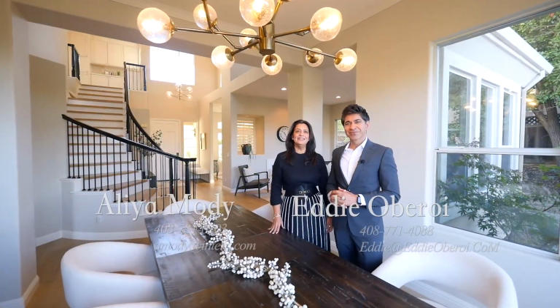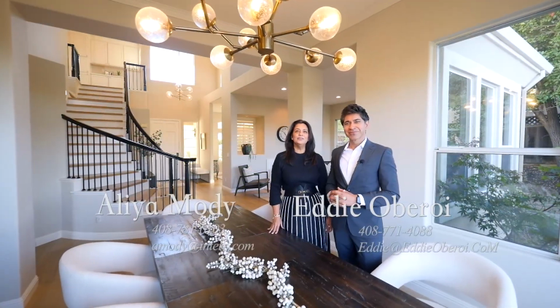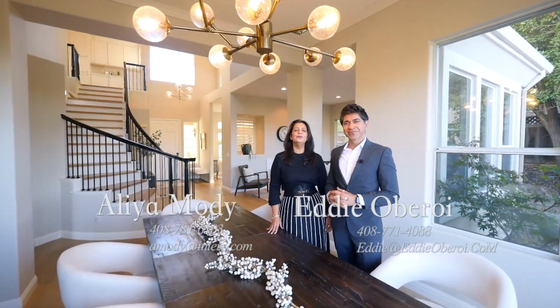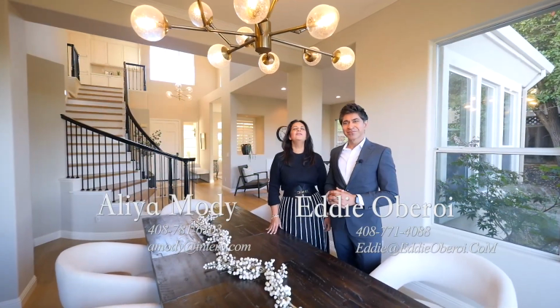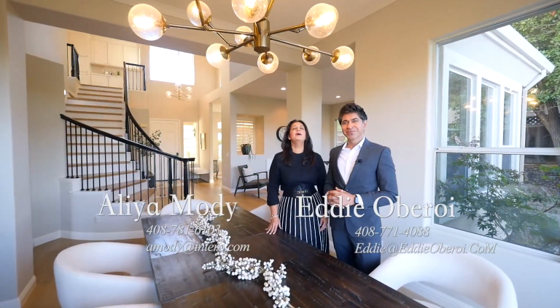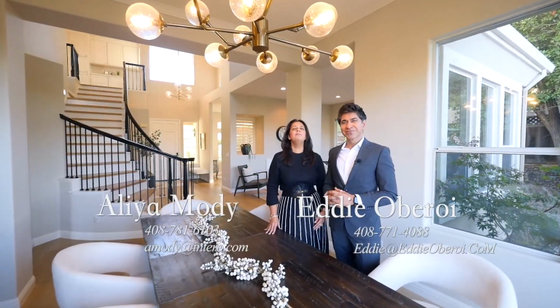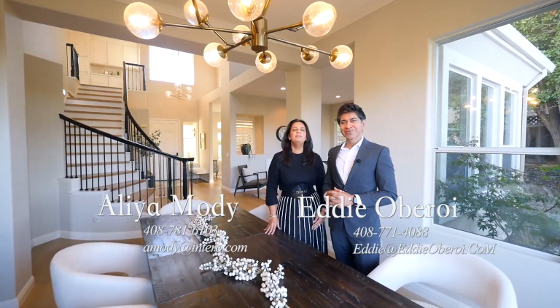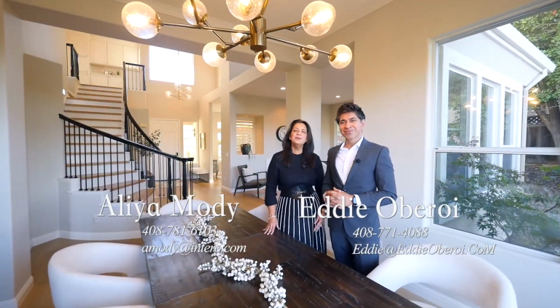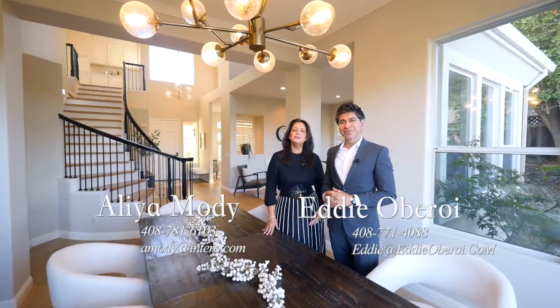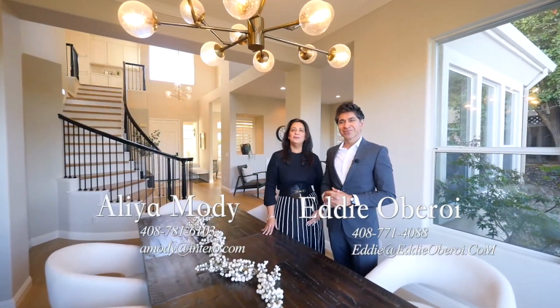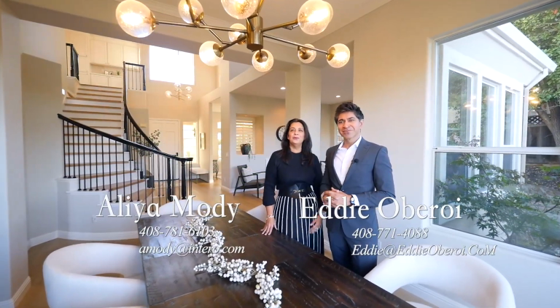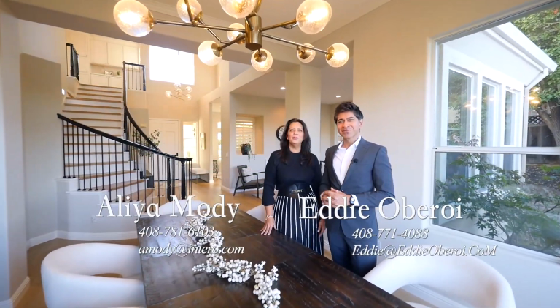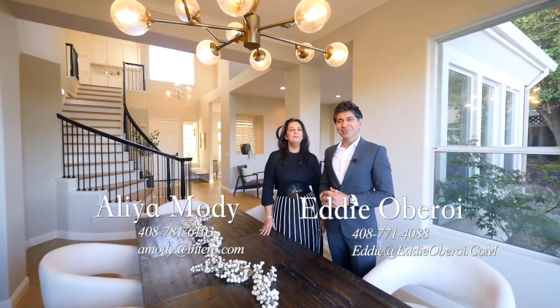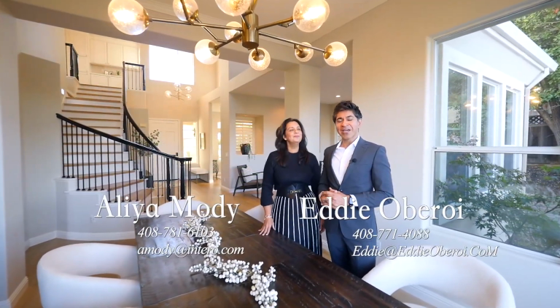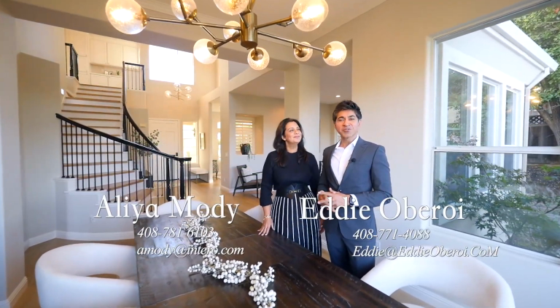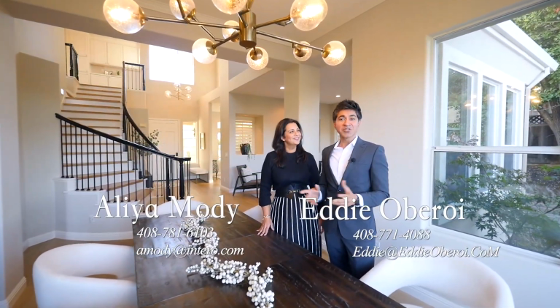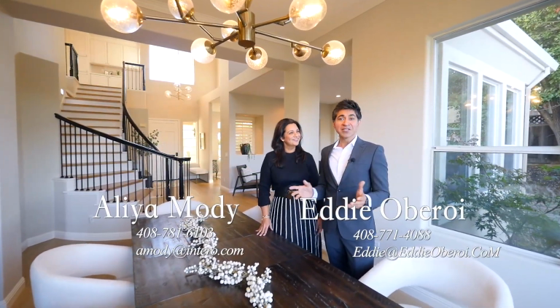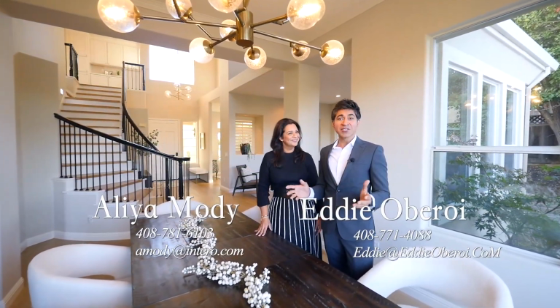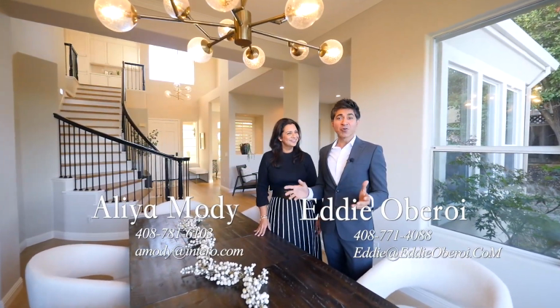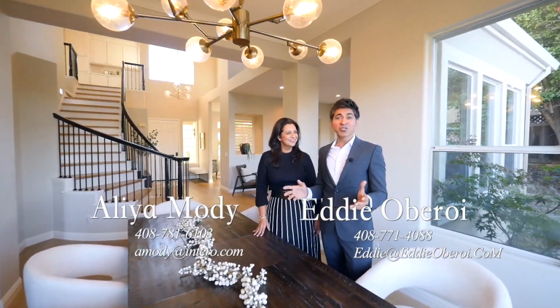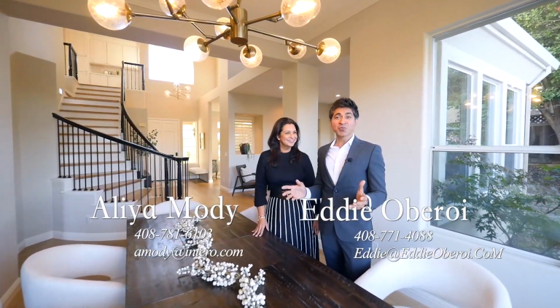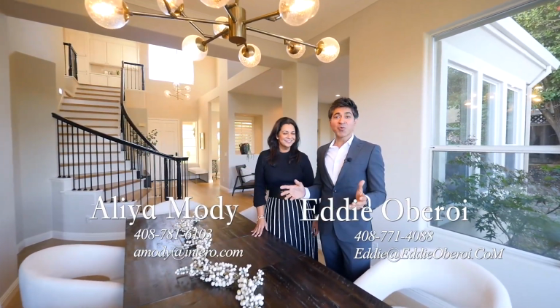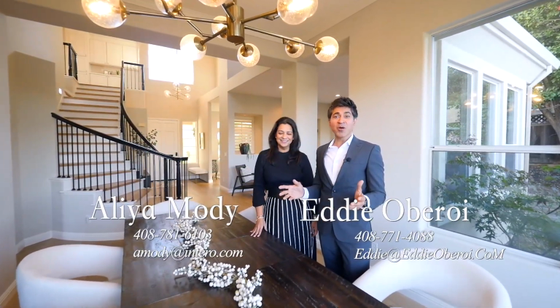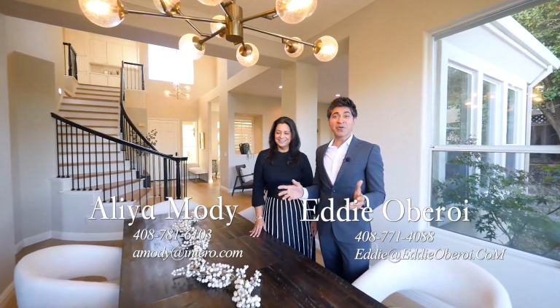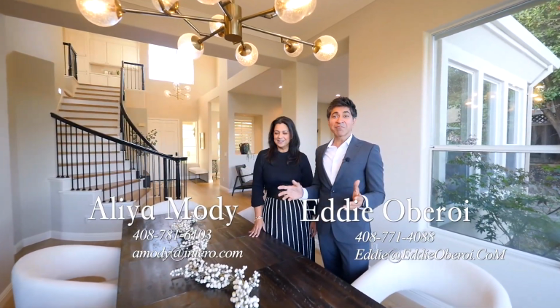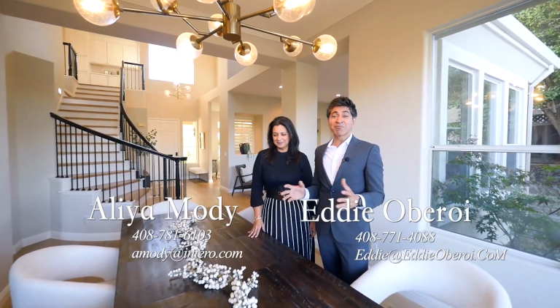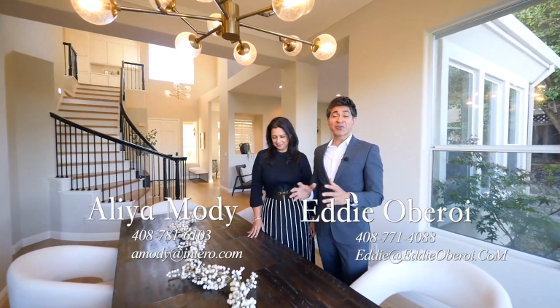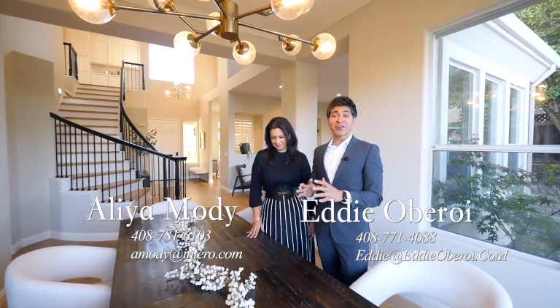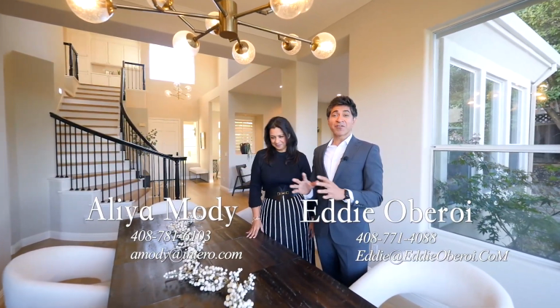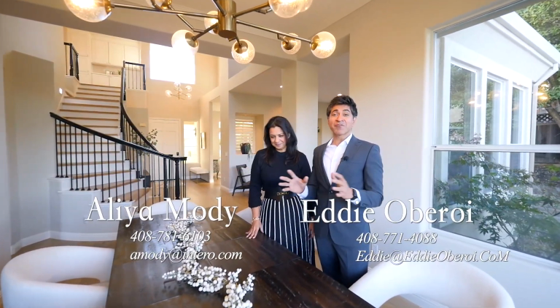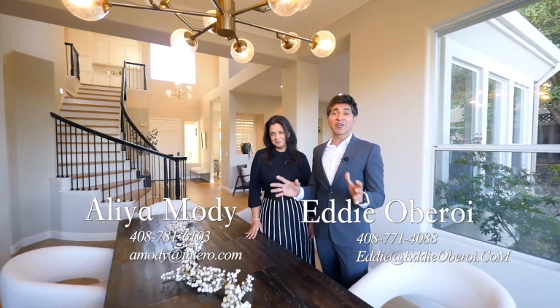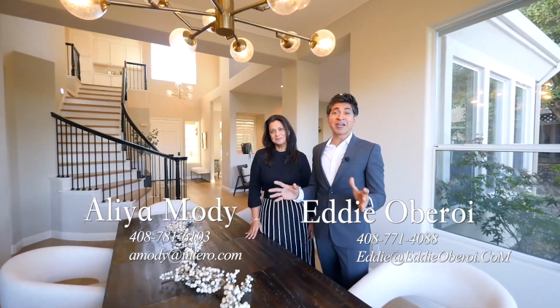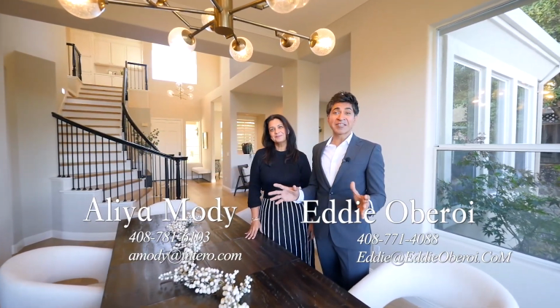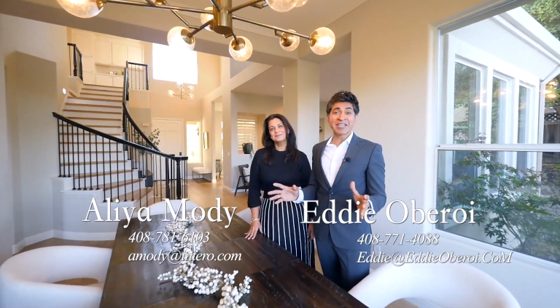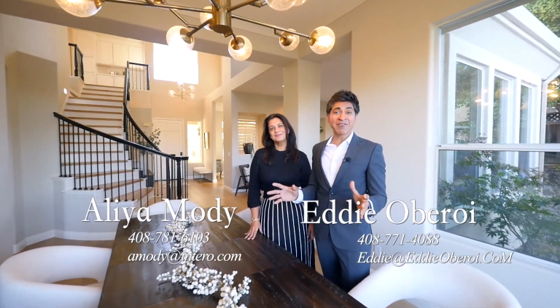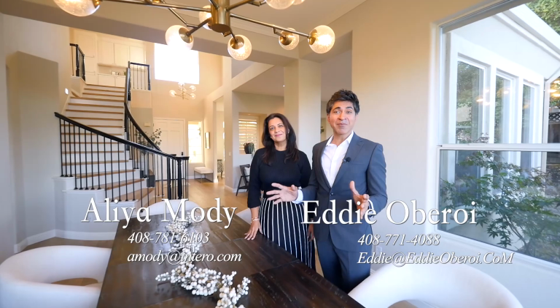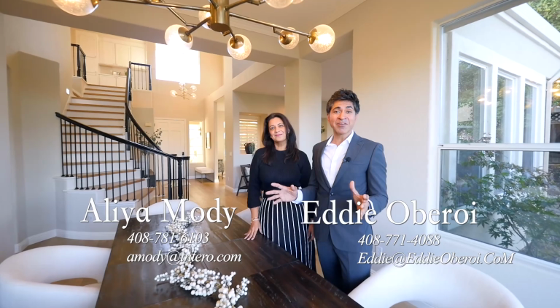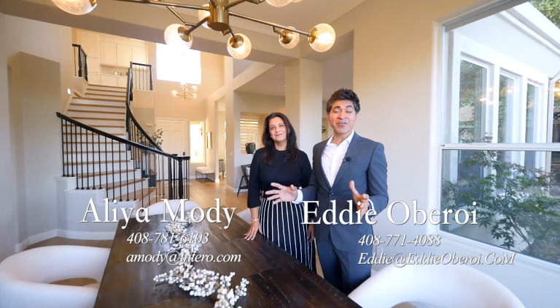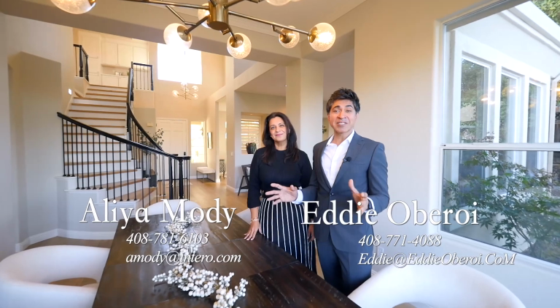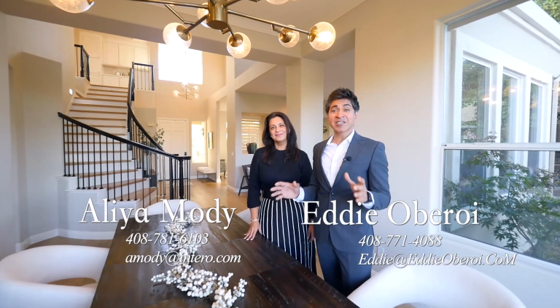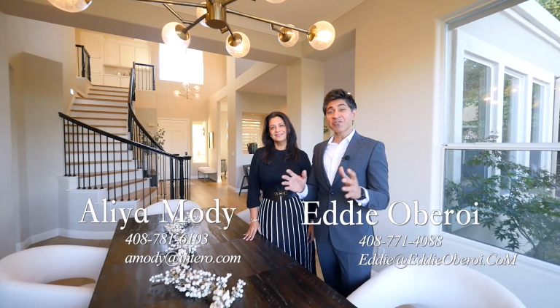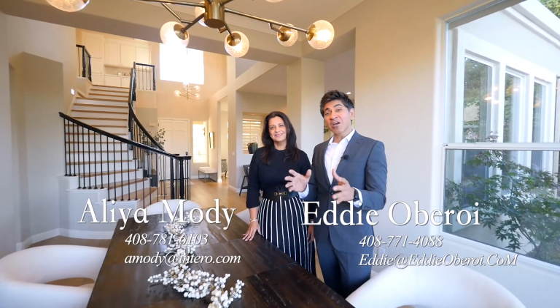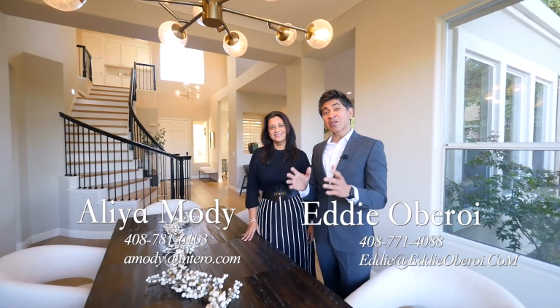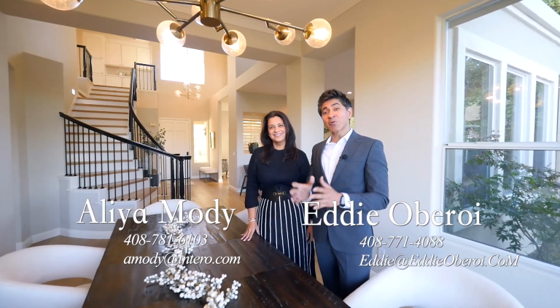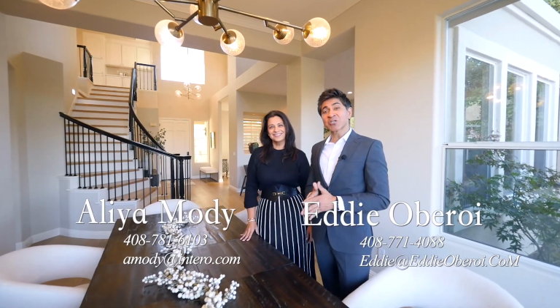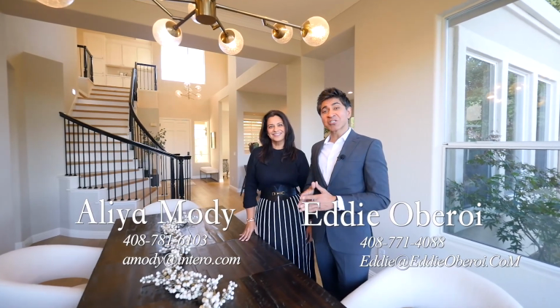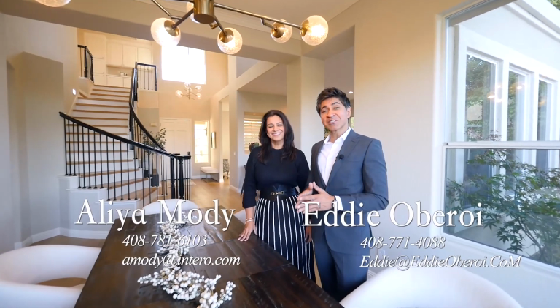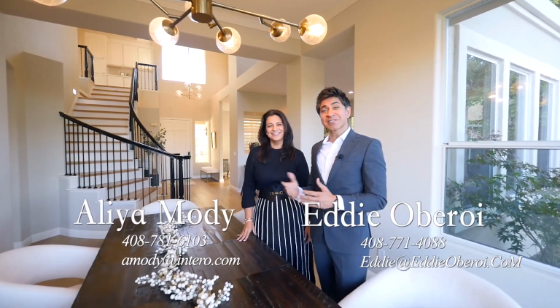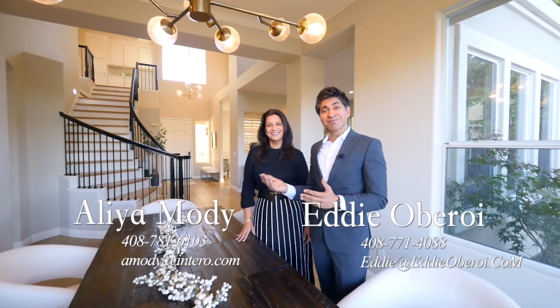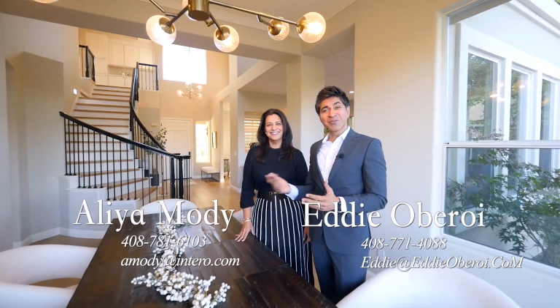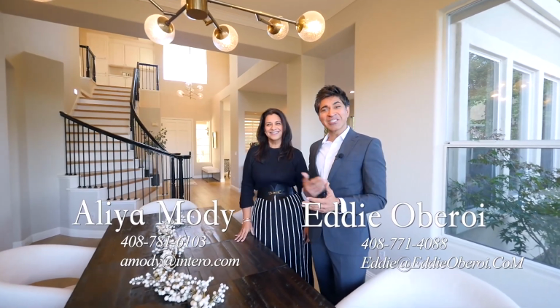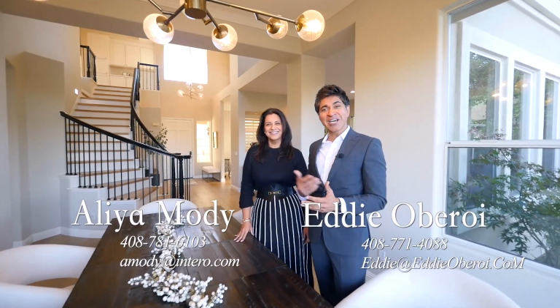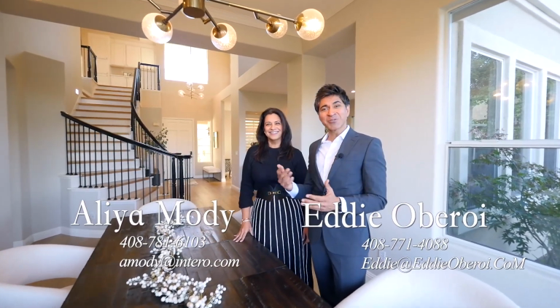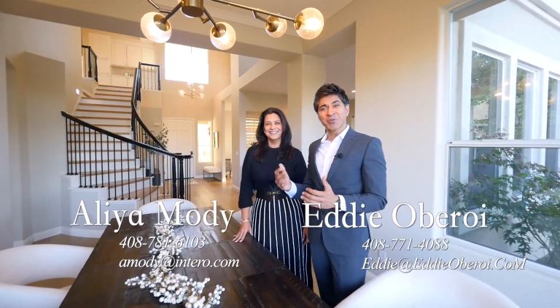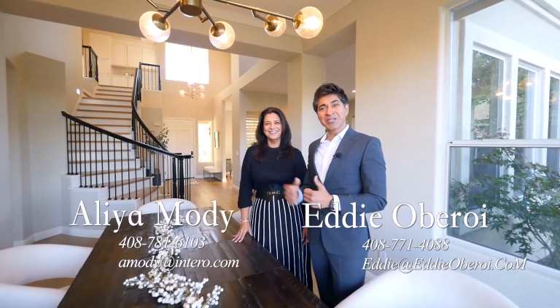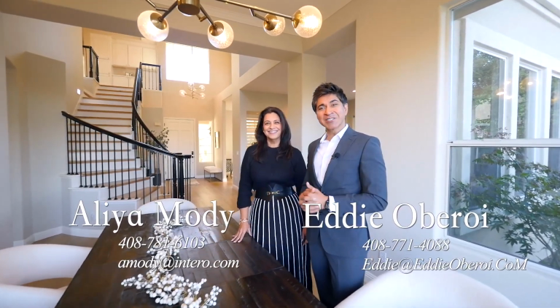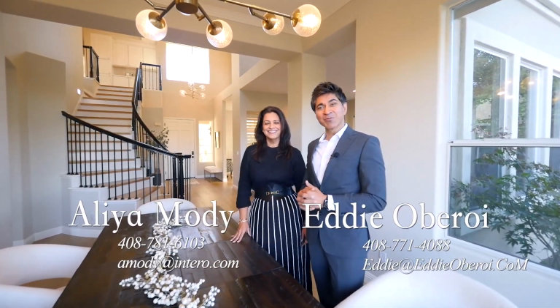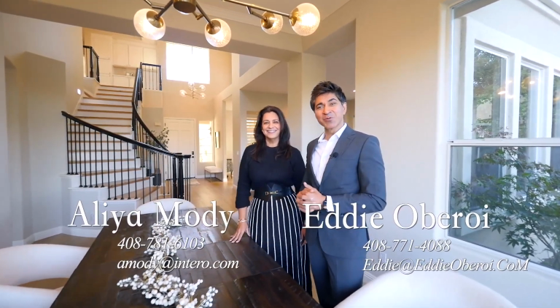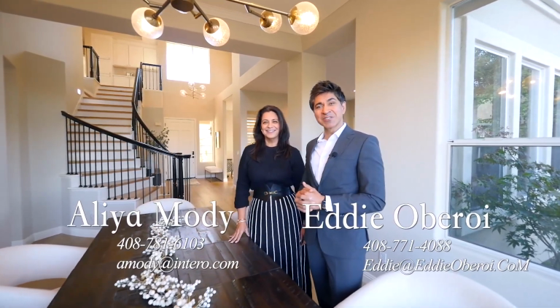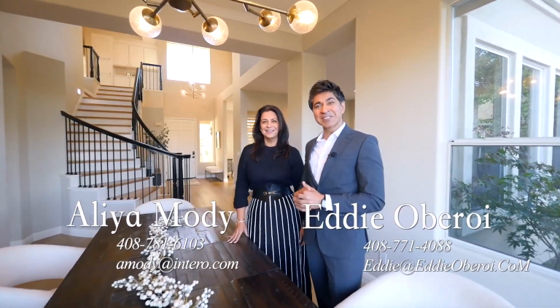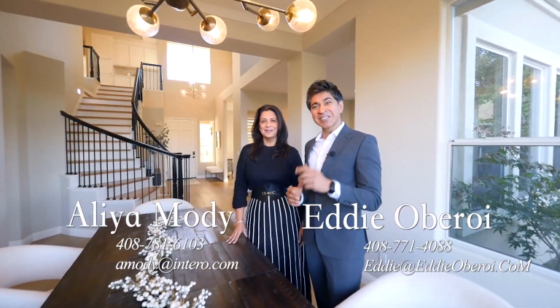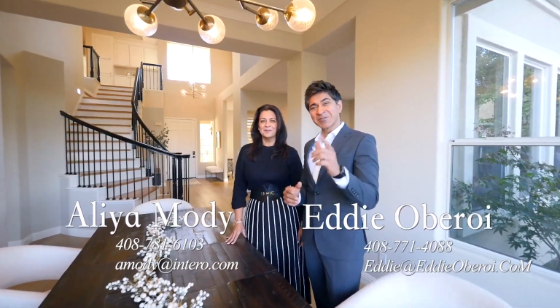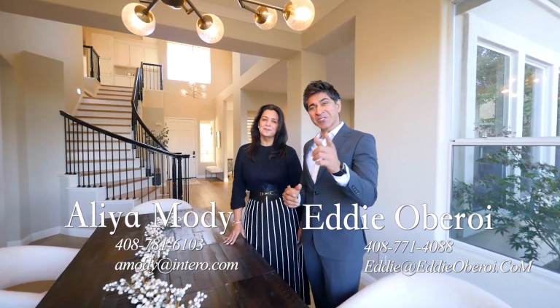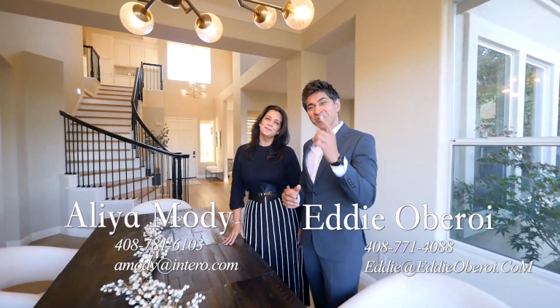Thank you so much for taking a tour of our beautiful home. As you saw, it's a gorgeous property, perfect for entertaining family and friends. If you have any questions, reach out to us — we'll see you soon!